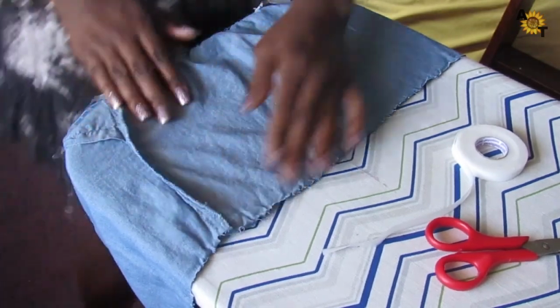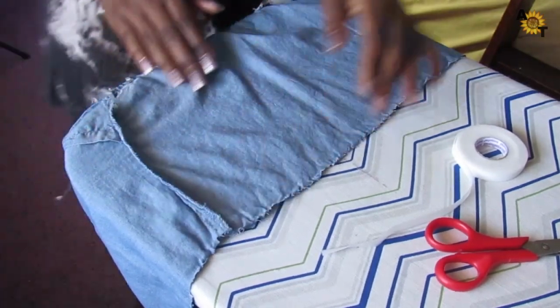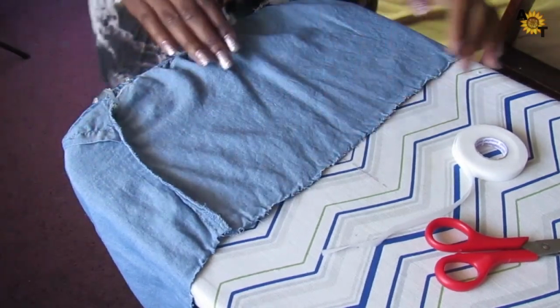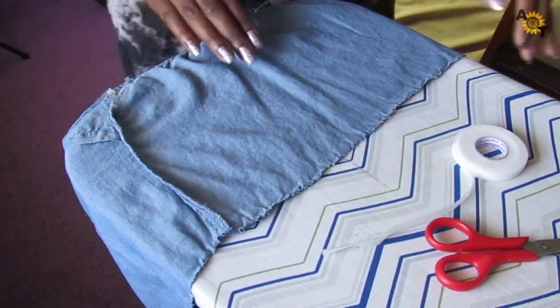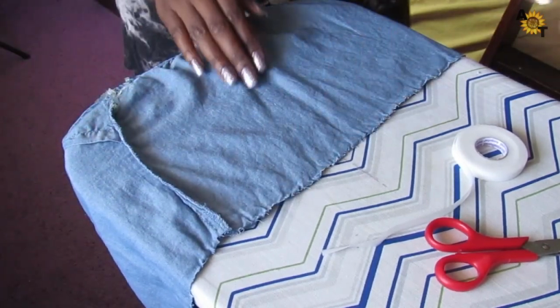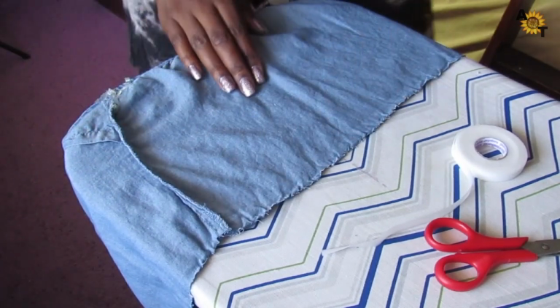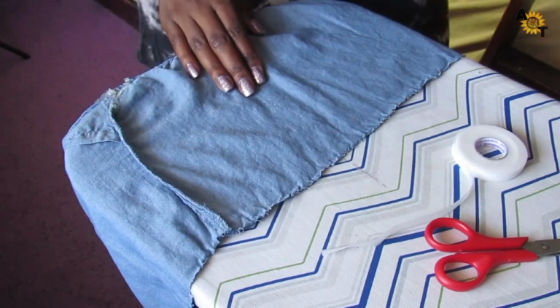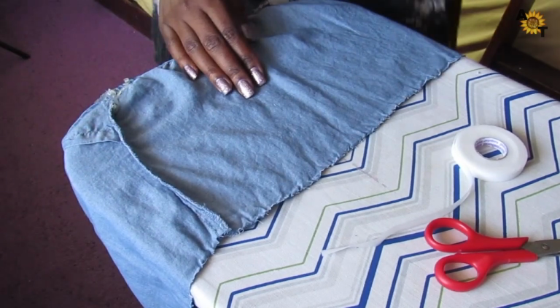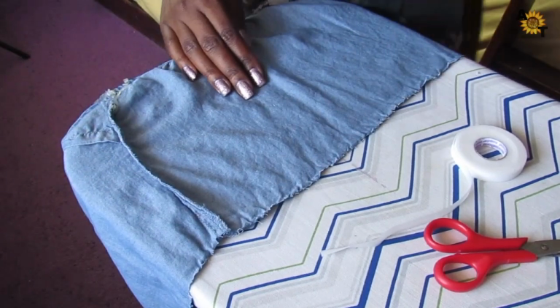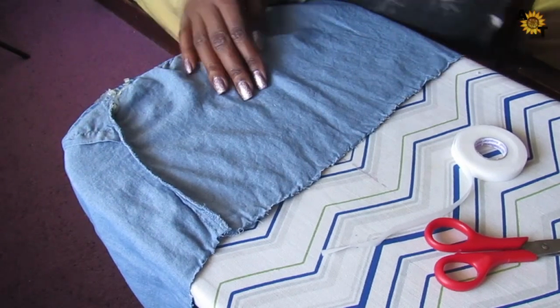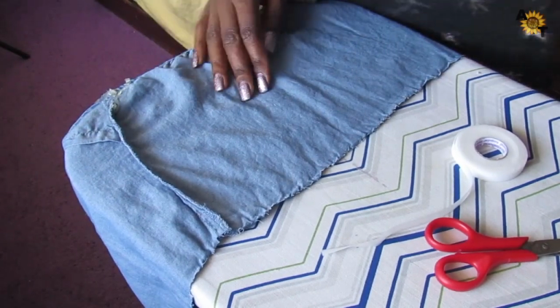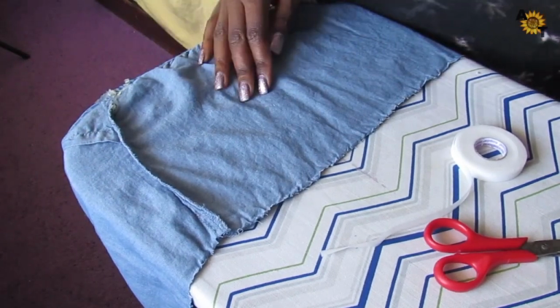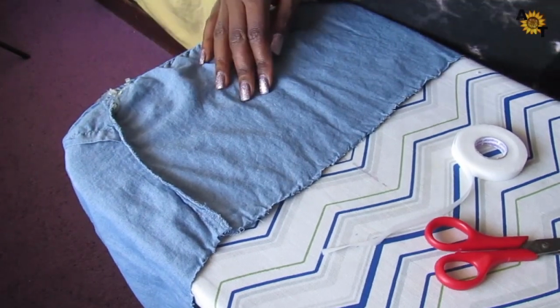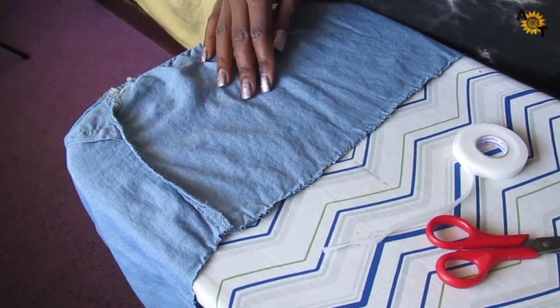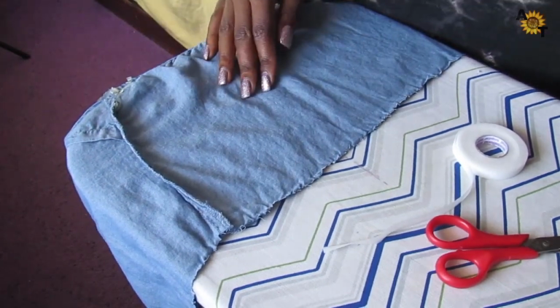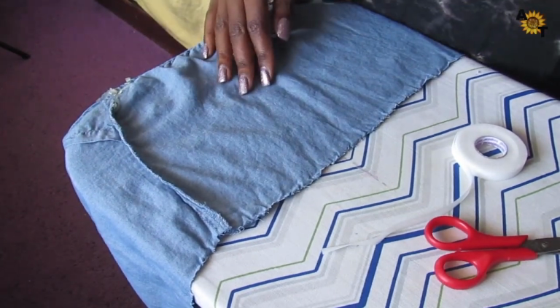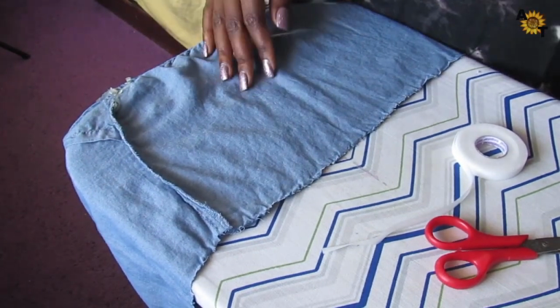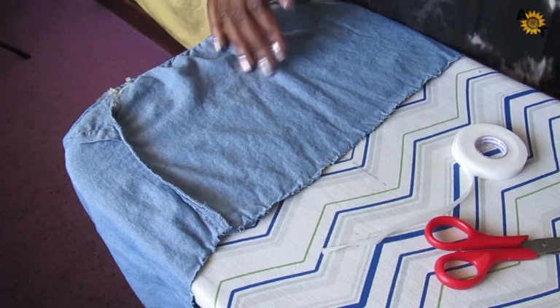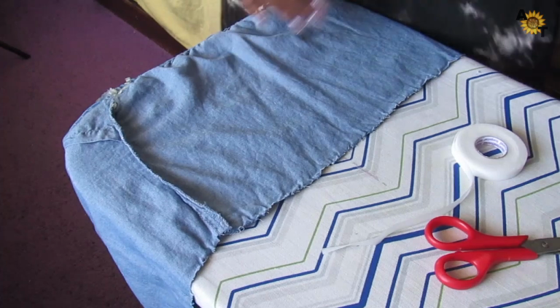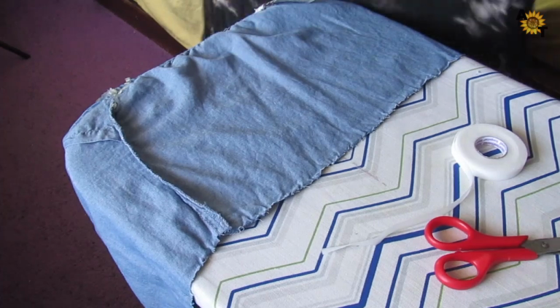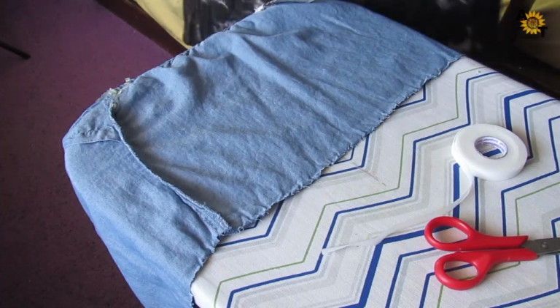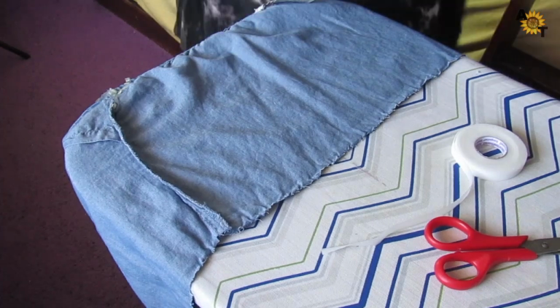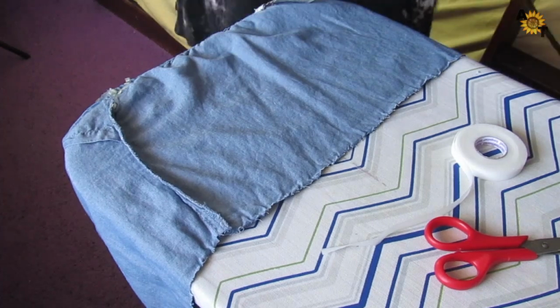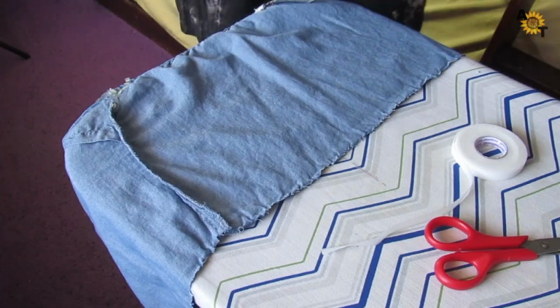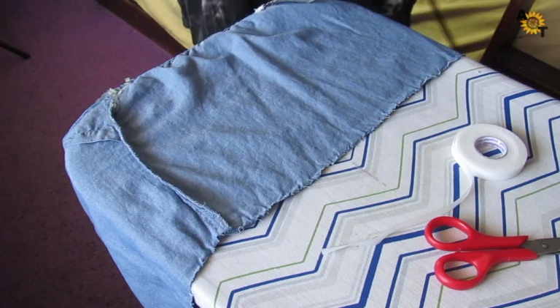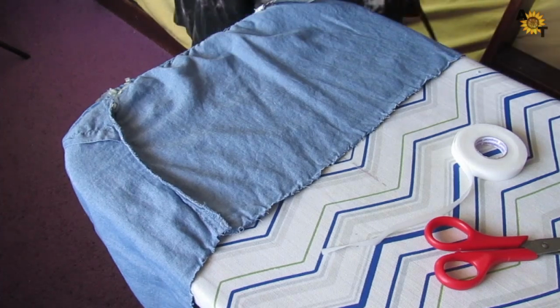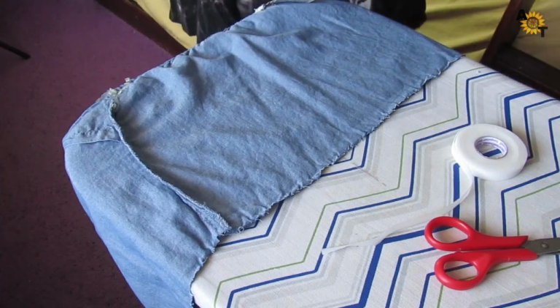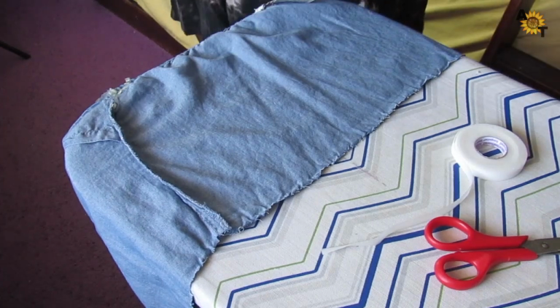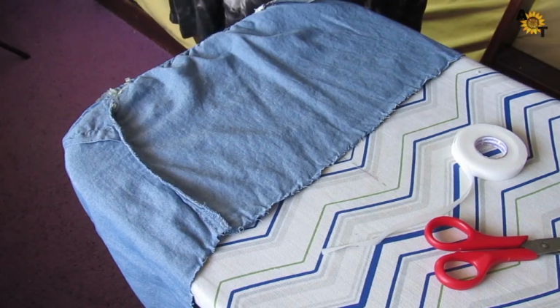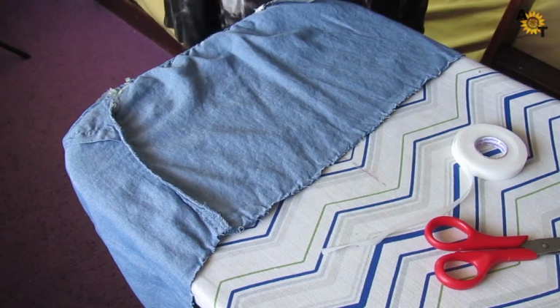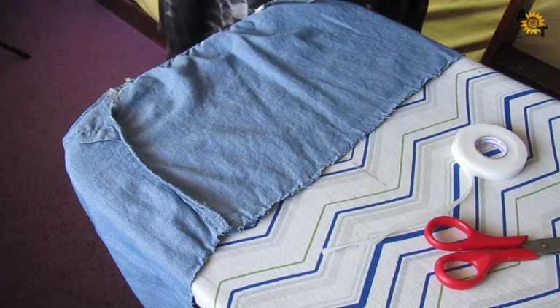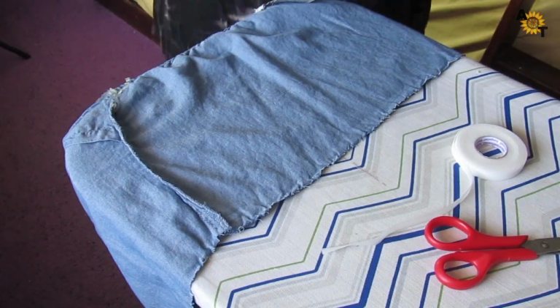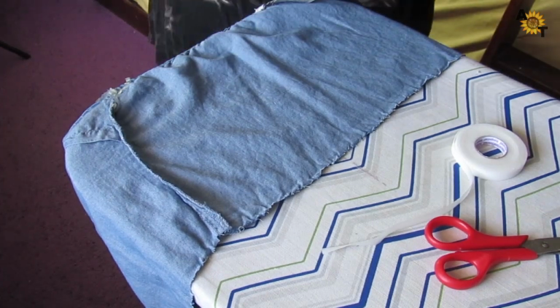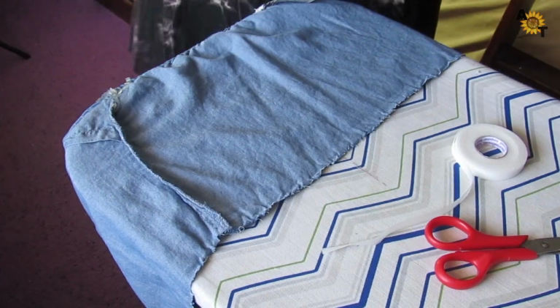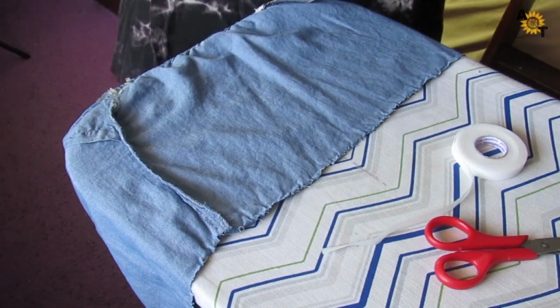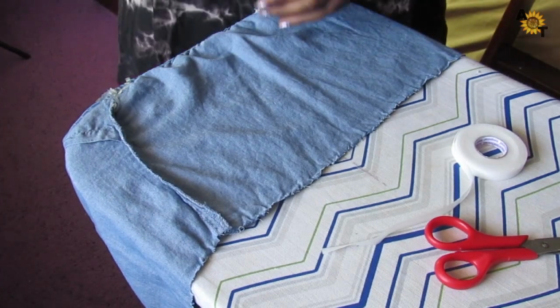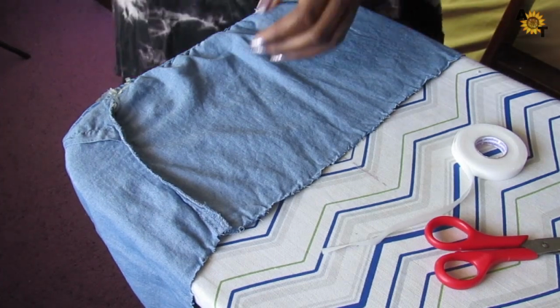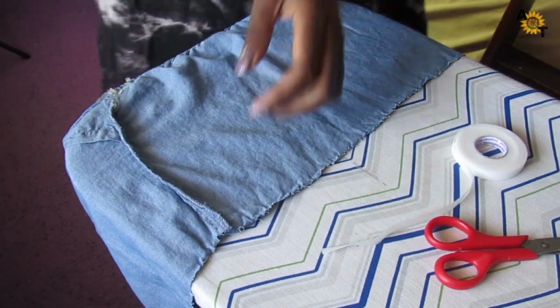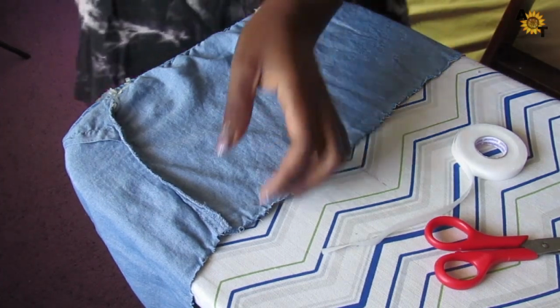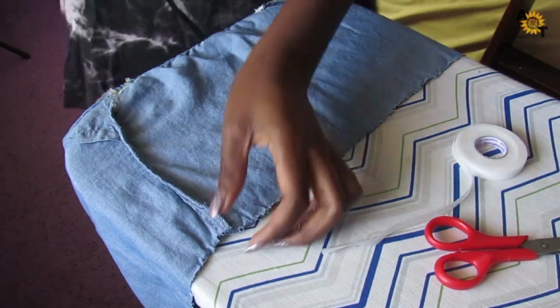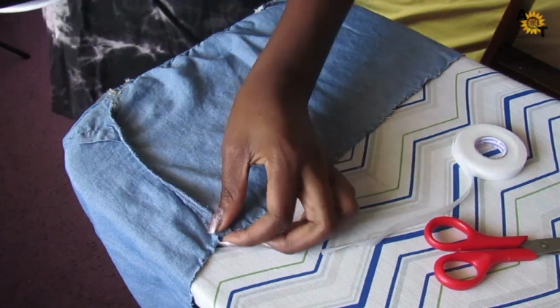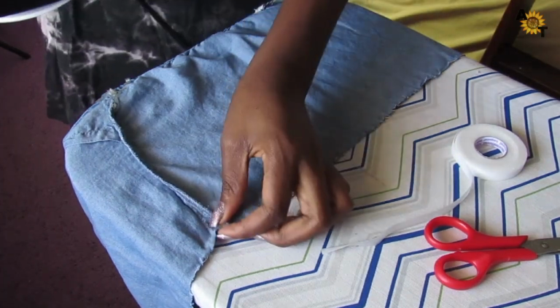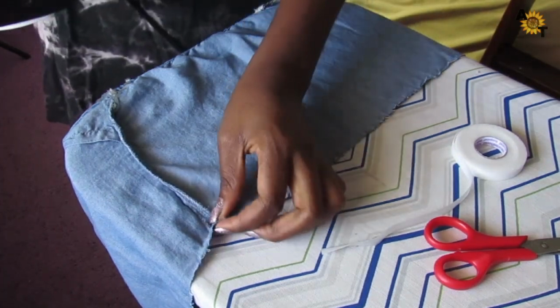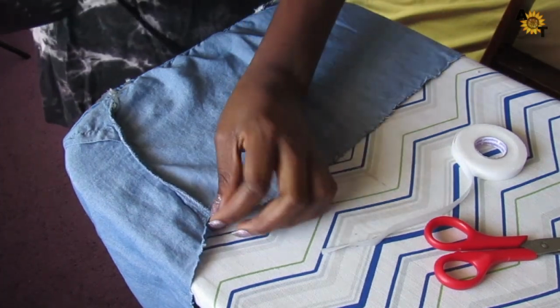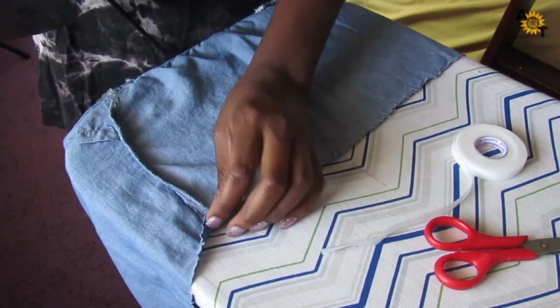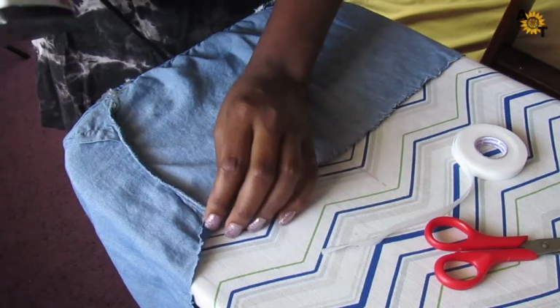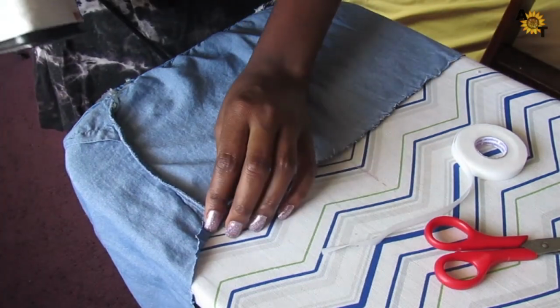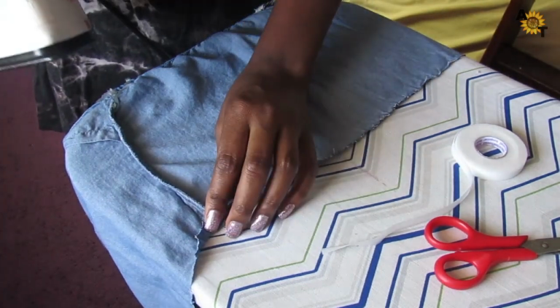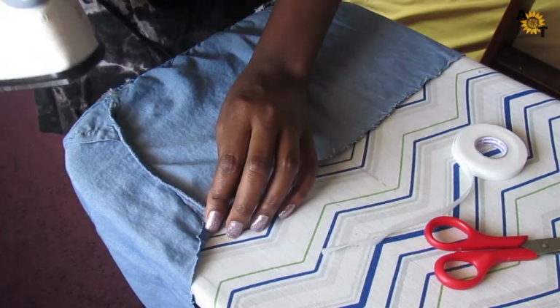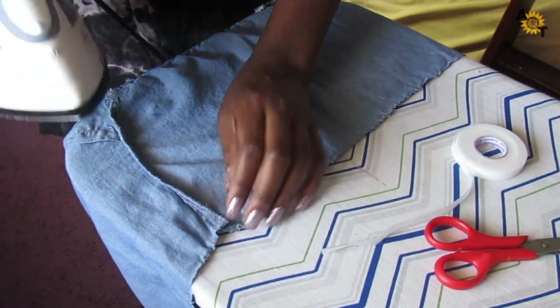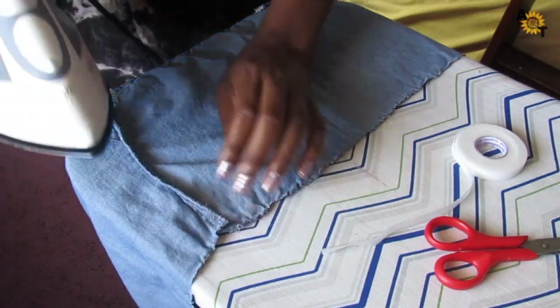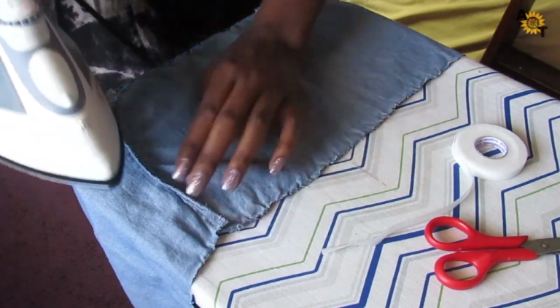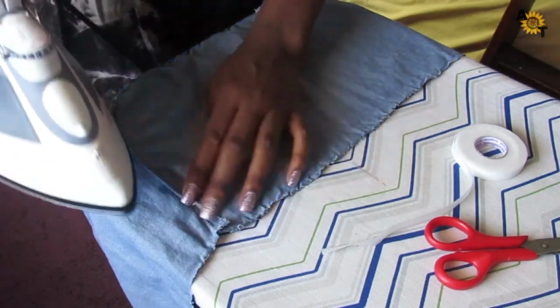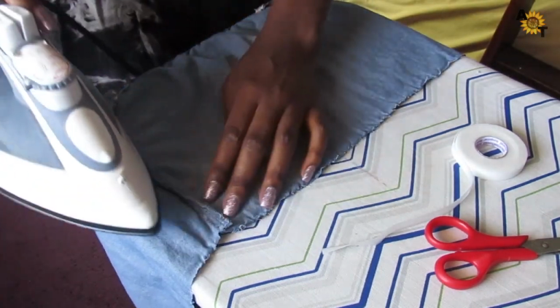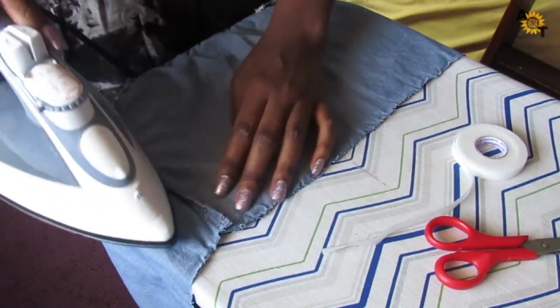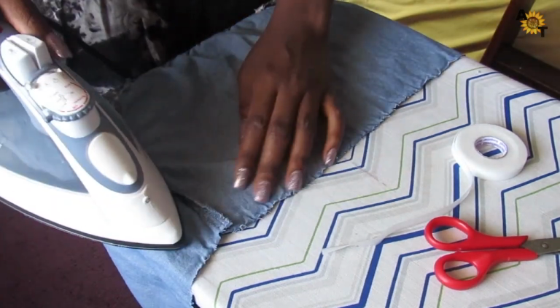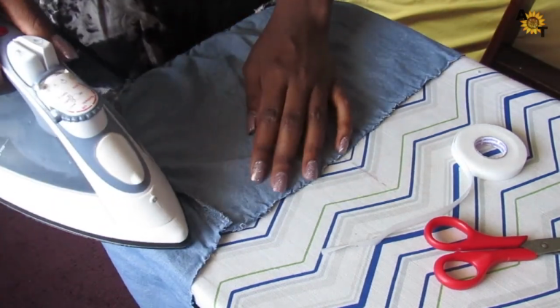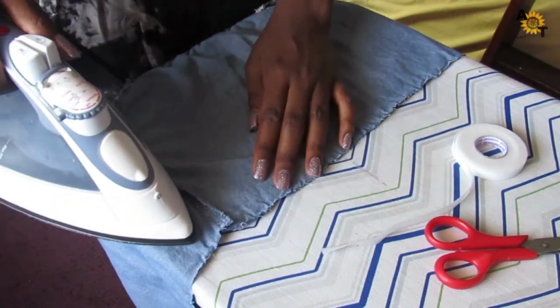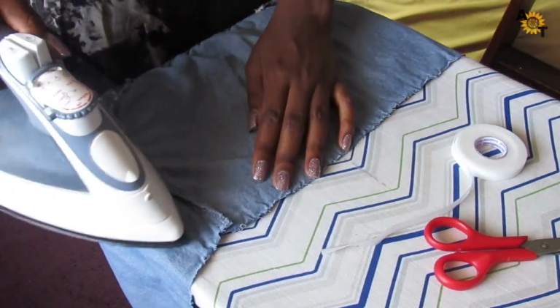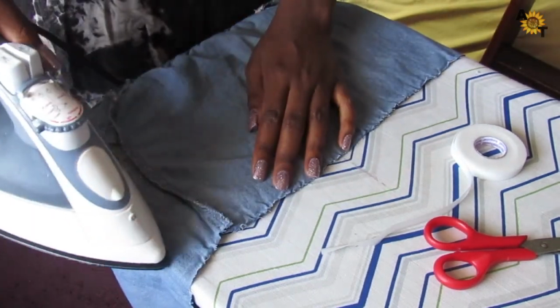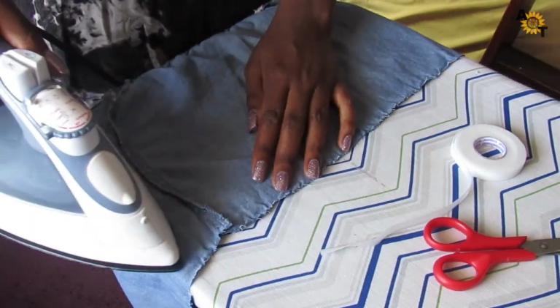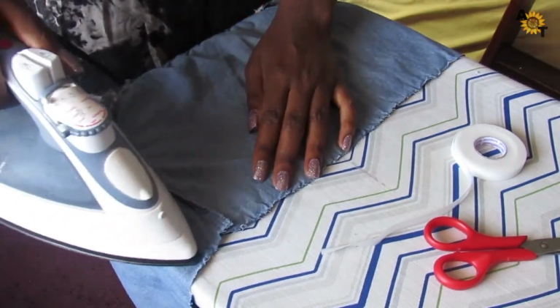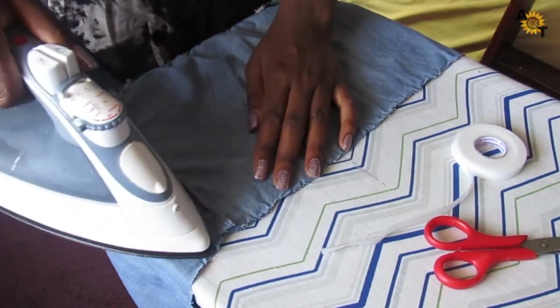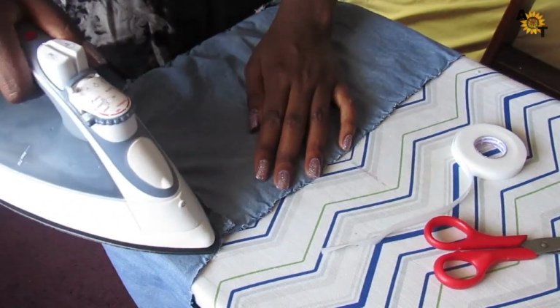So right now what I'm going to be doing is ironing out the shirt just to get all the wrinkles out so I can see more of what I'm doing.